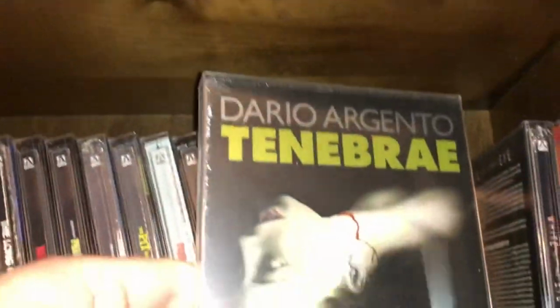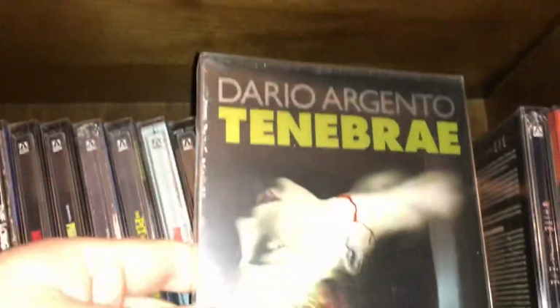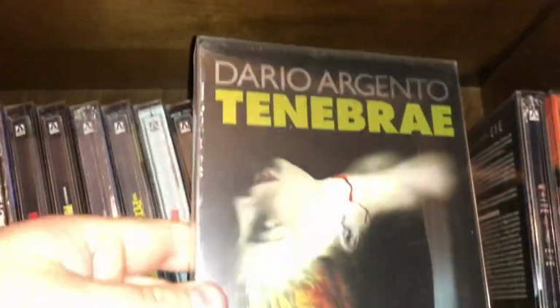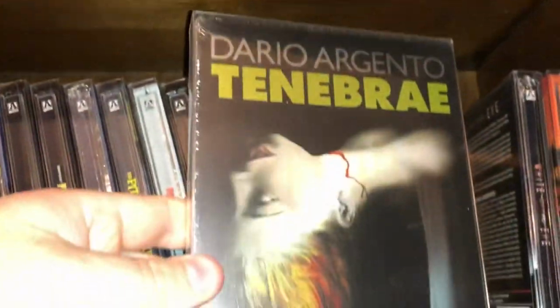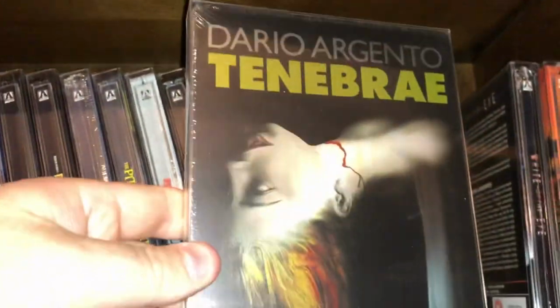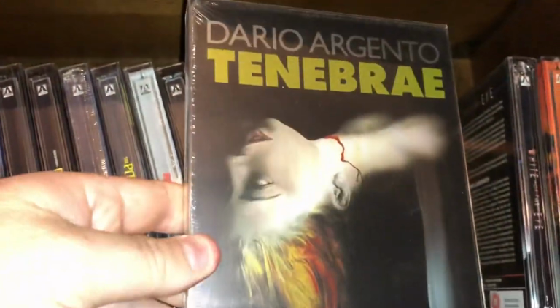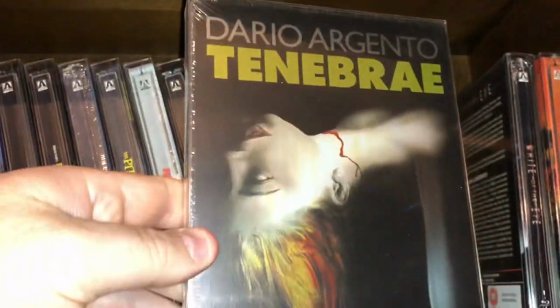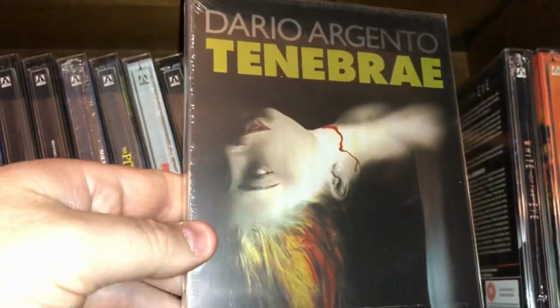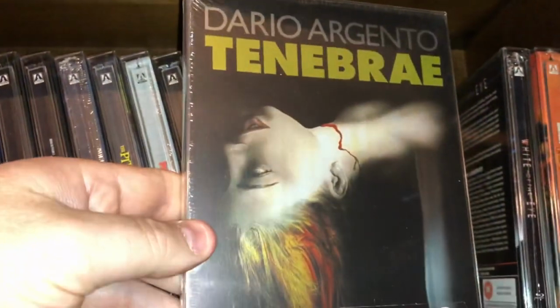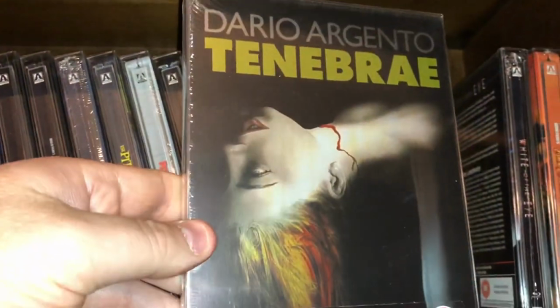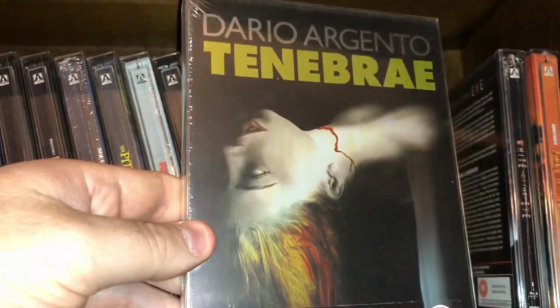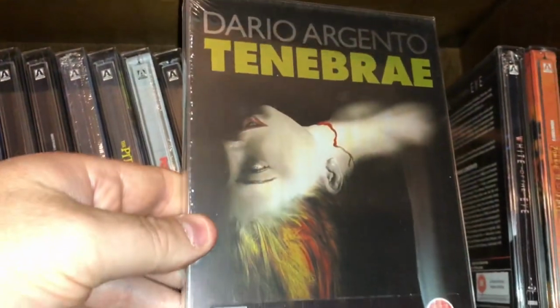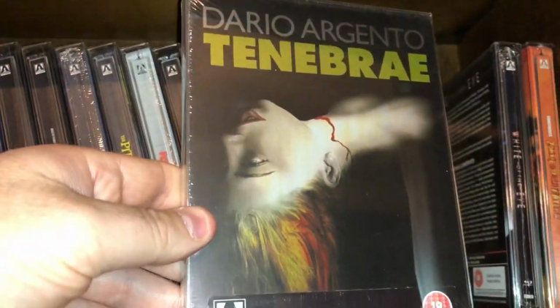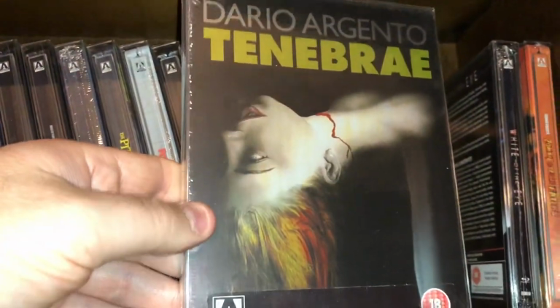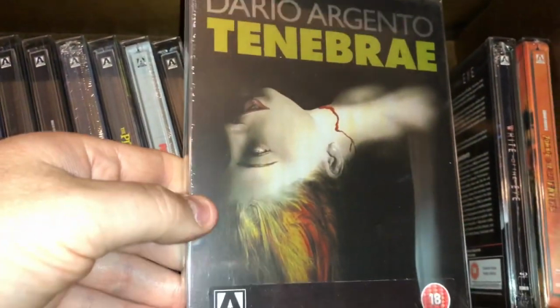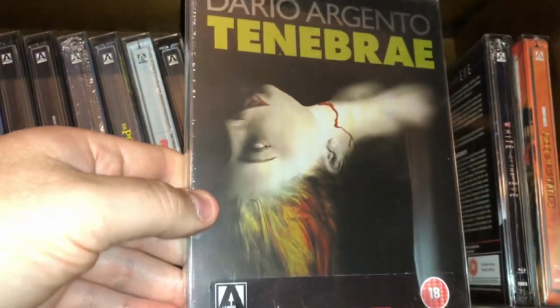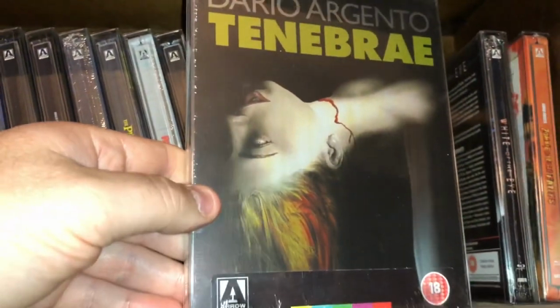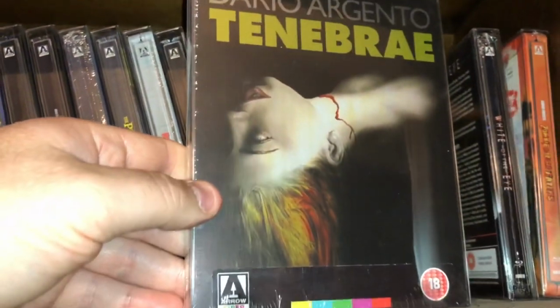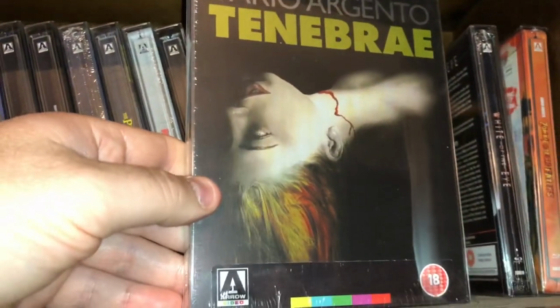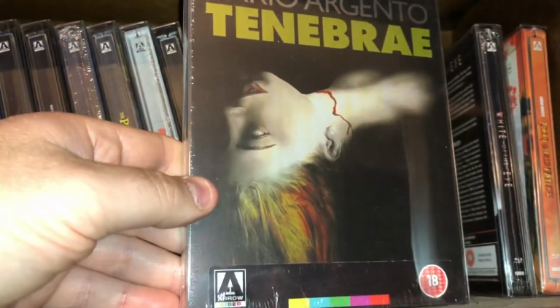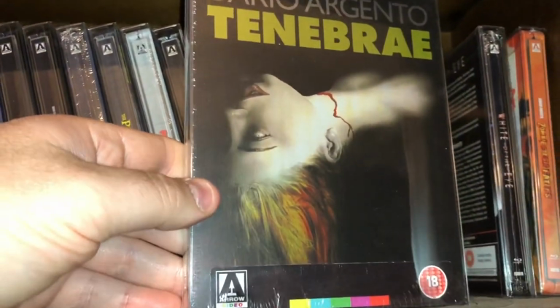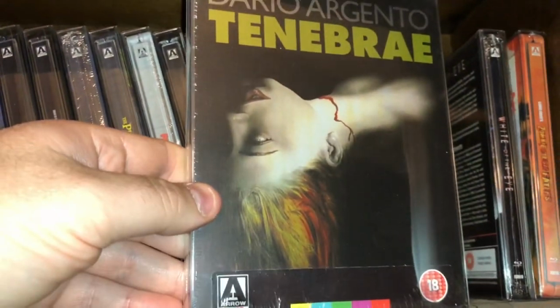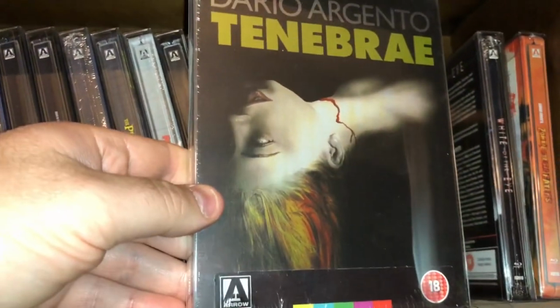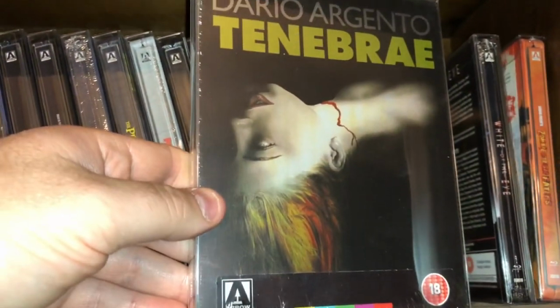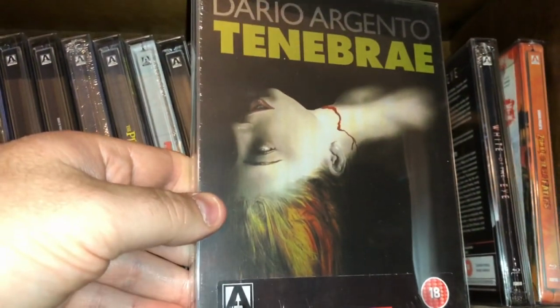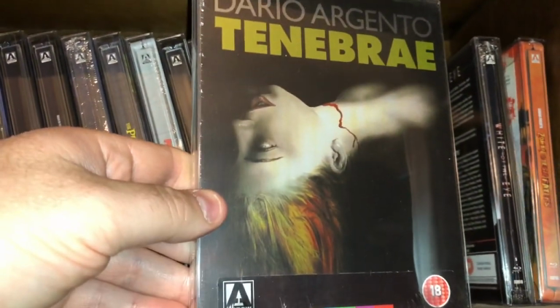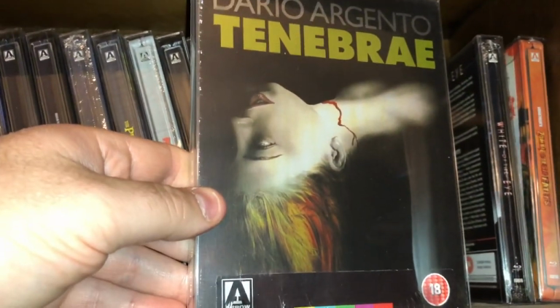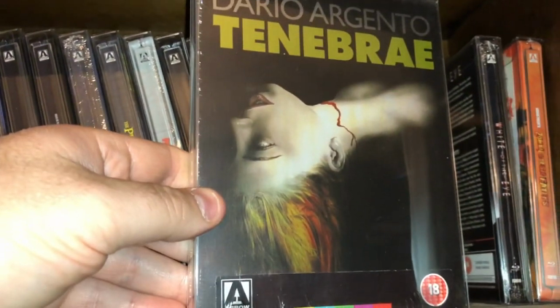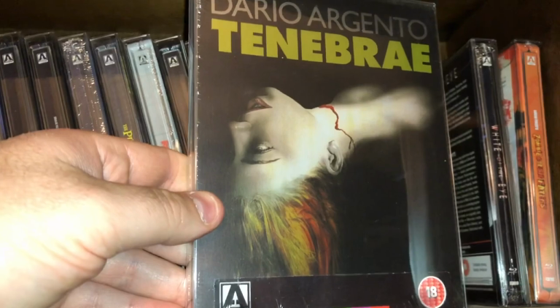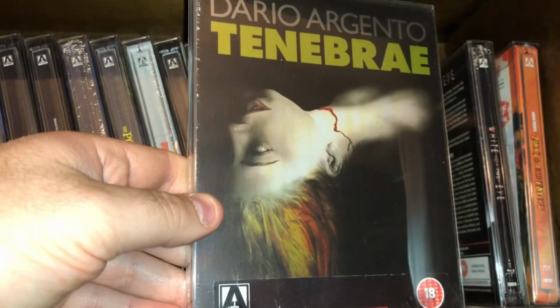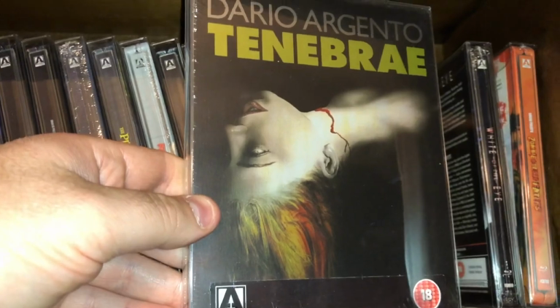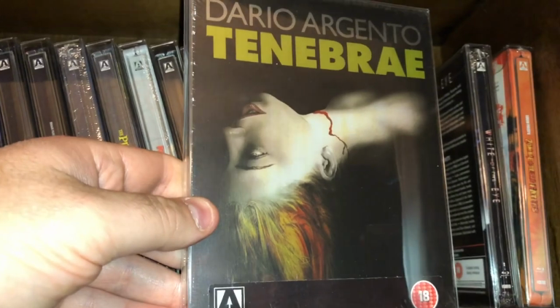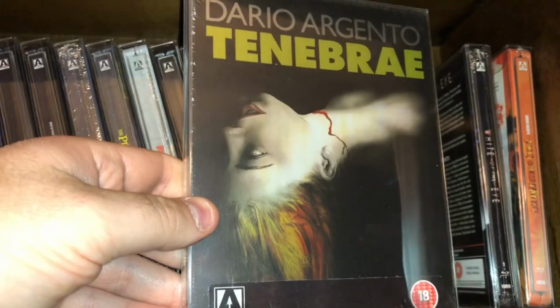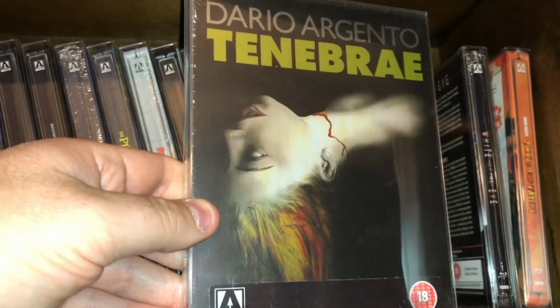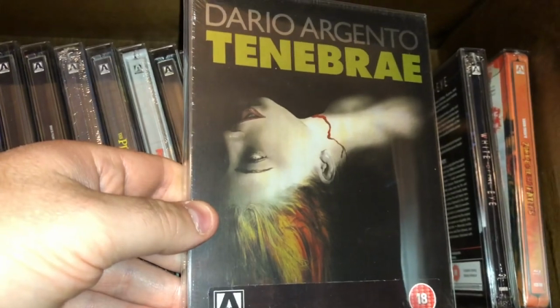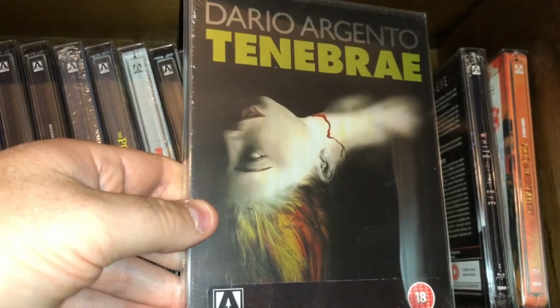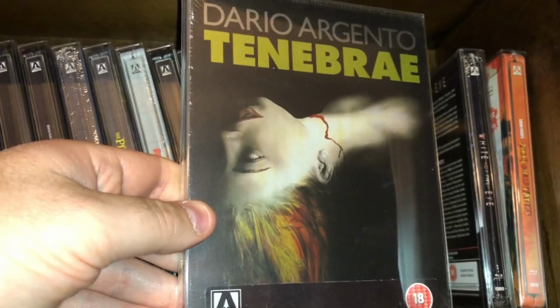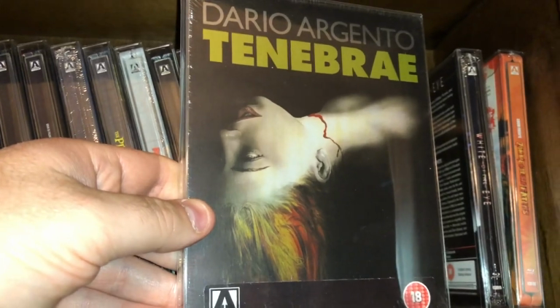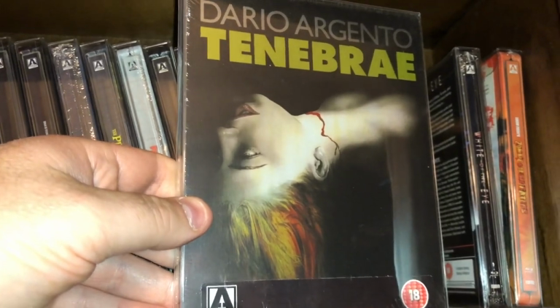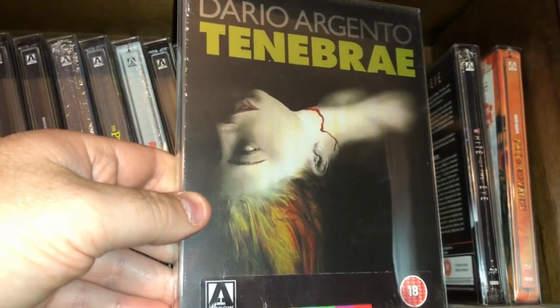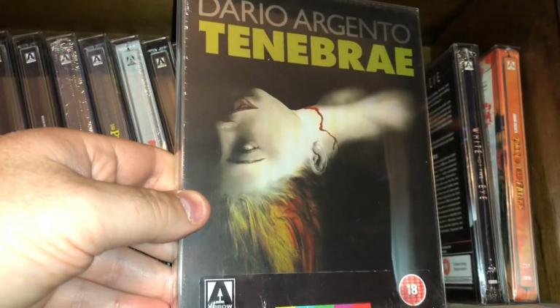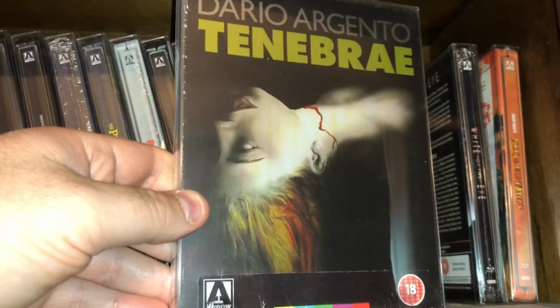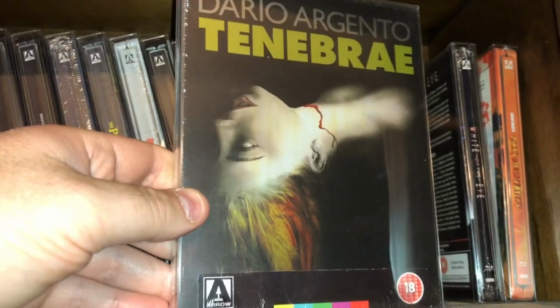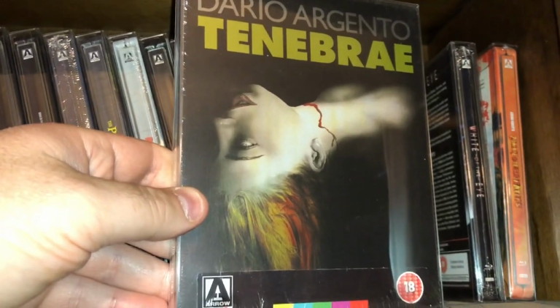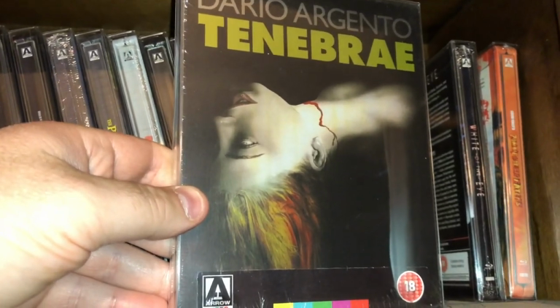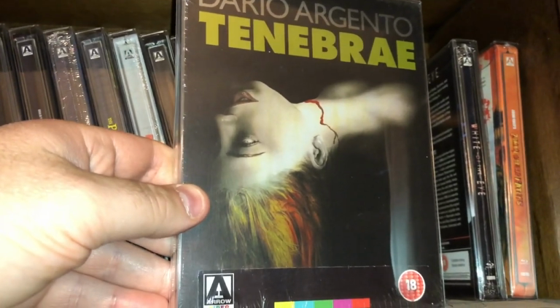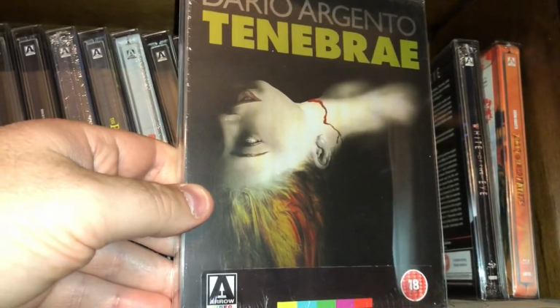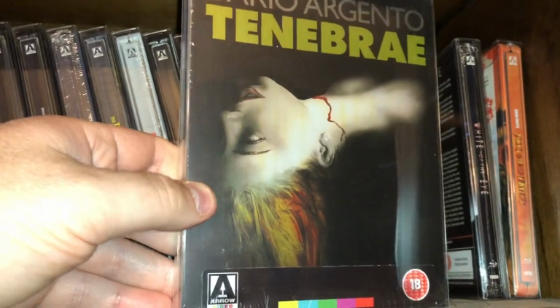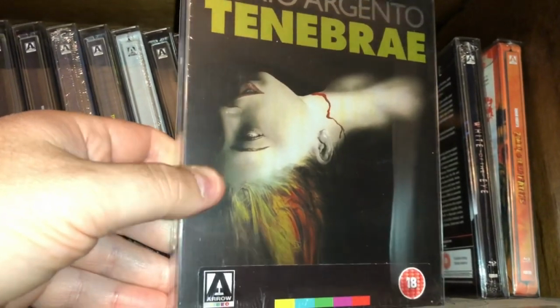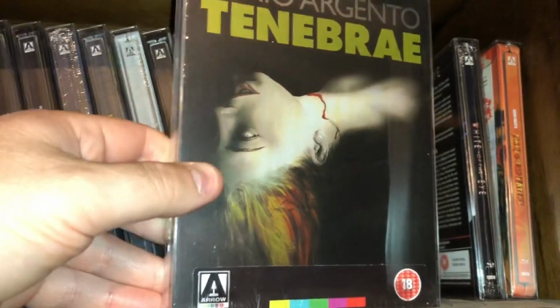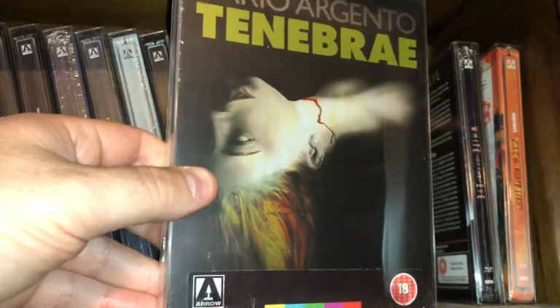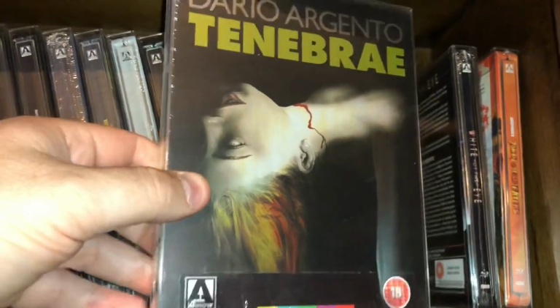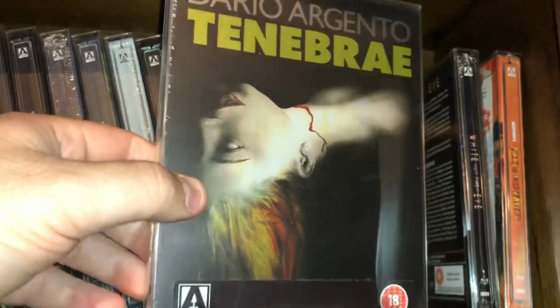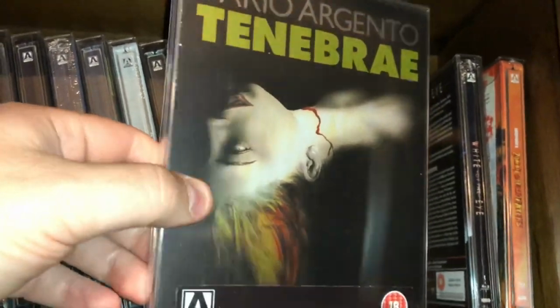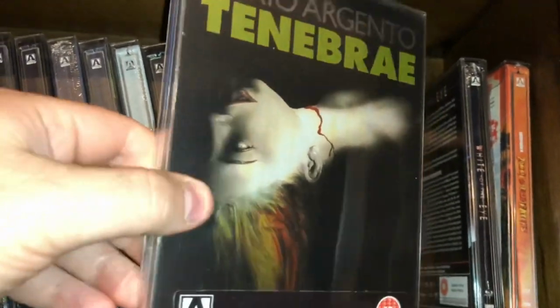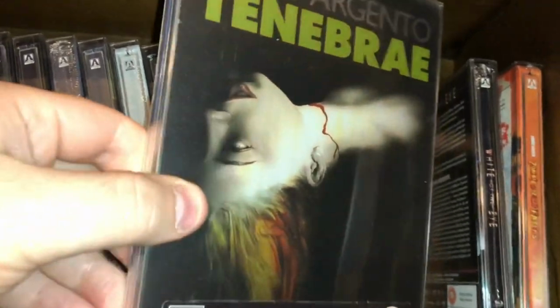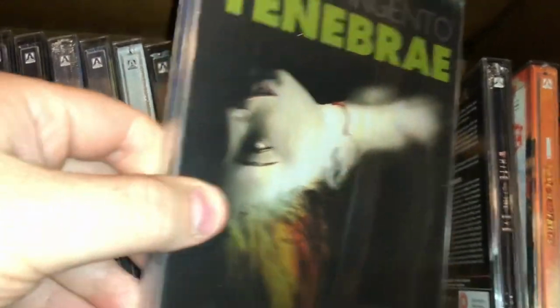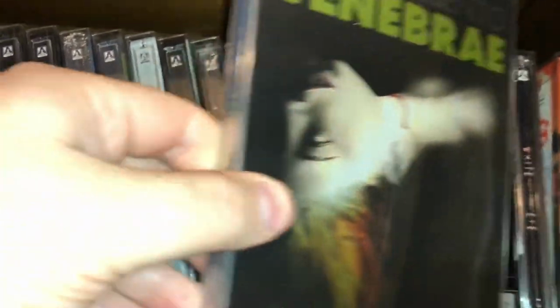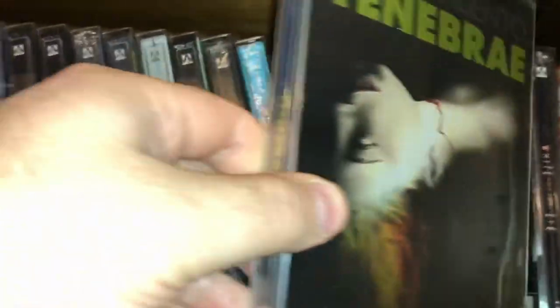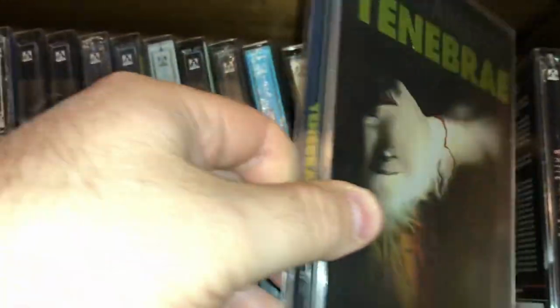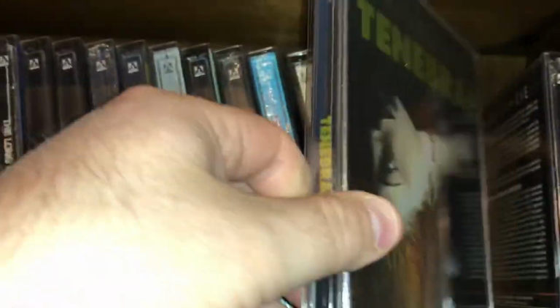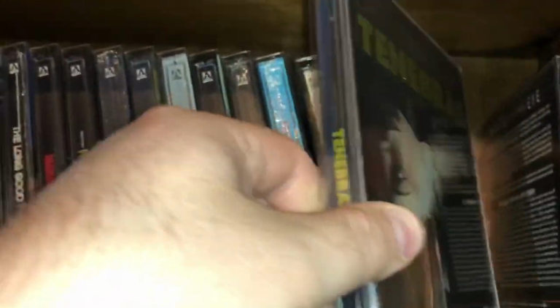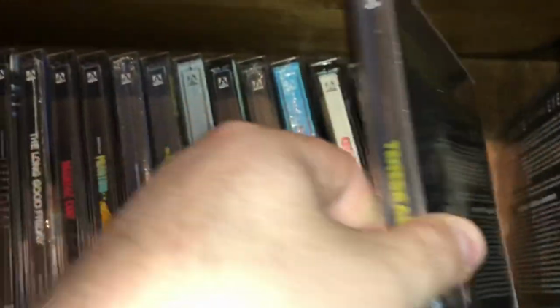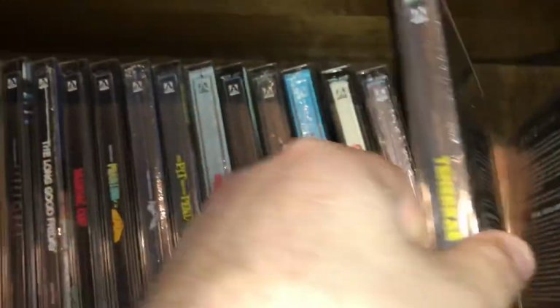Here's Argento's Tenebrae — very good and kind of an underrated Argento film. Not too many people talk about that one.